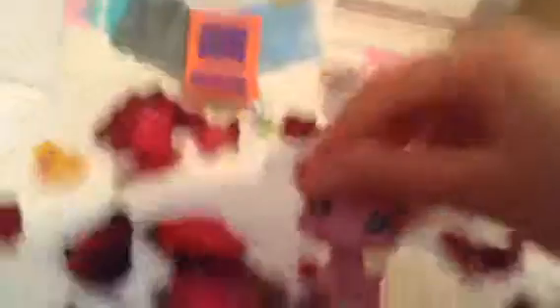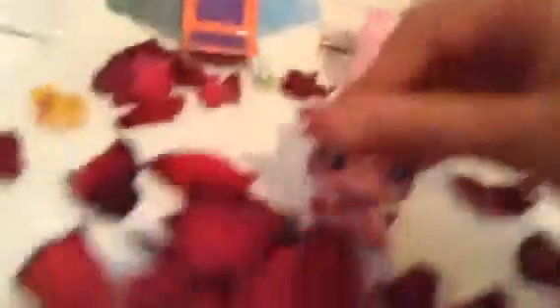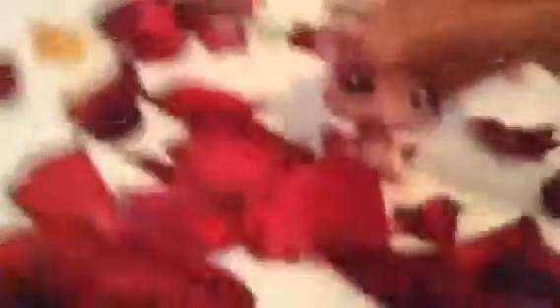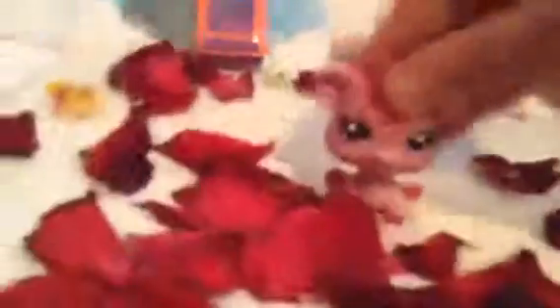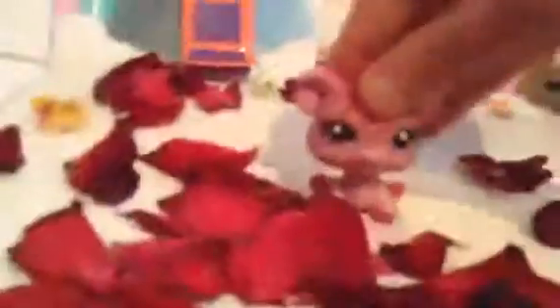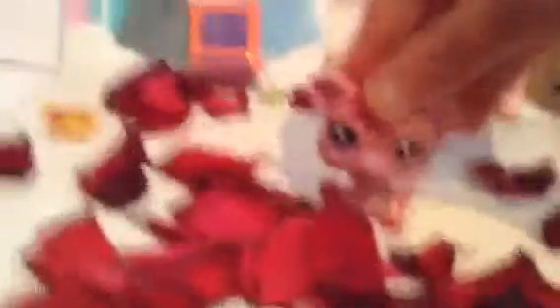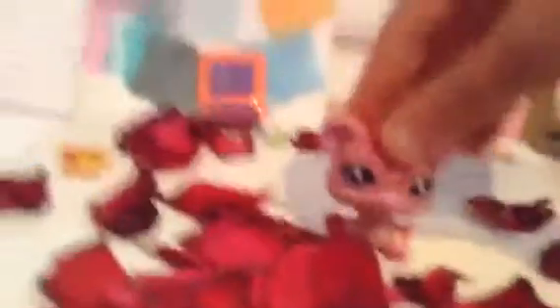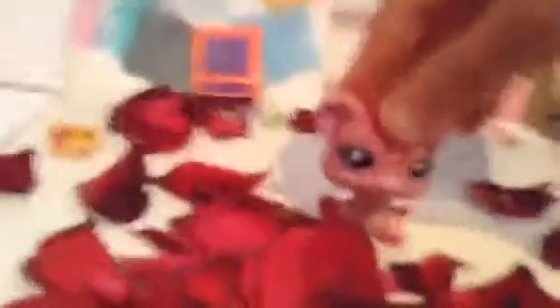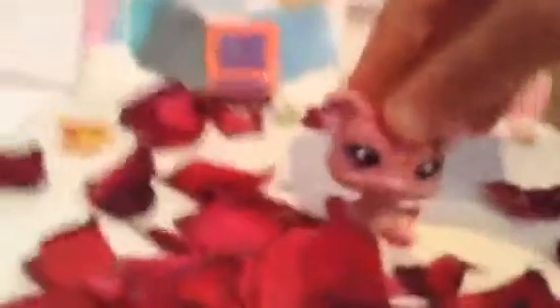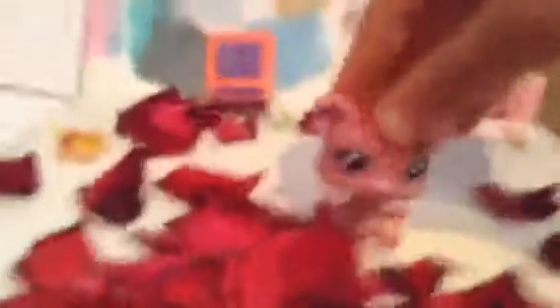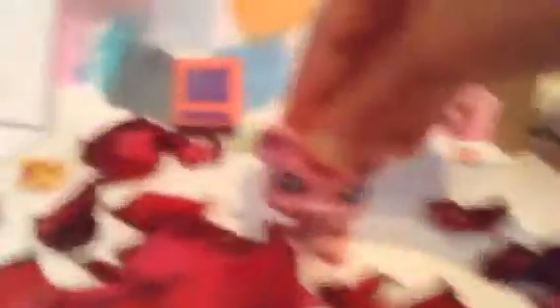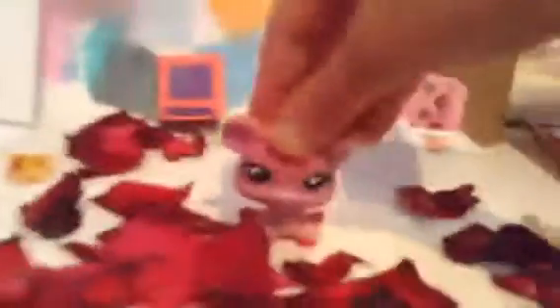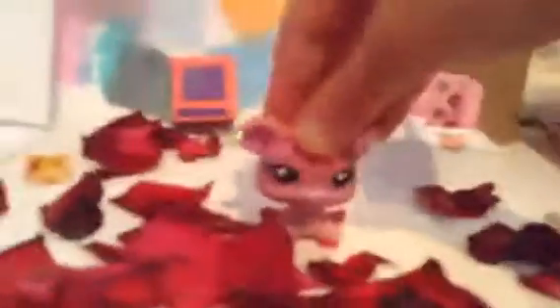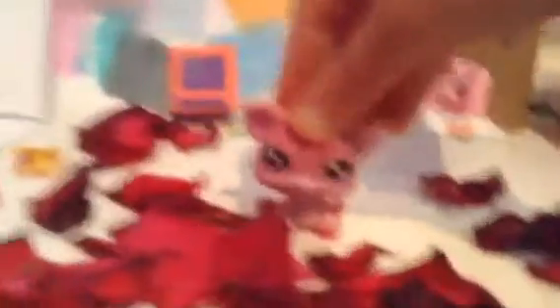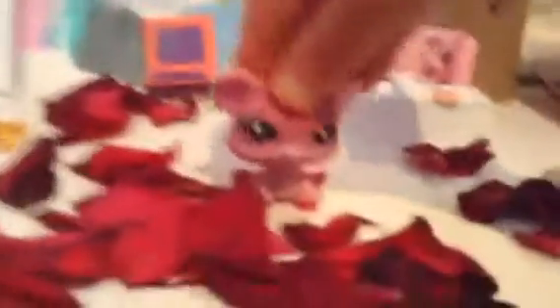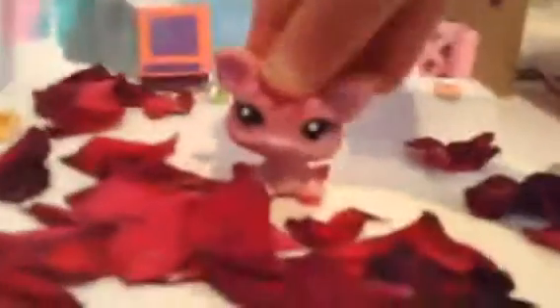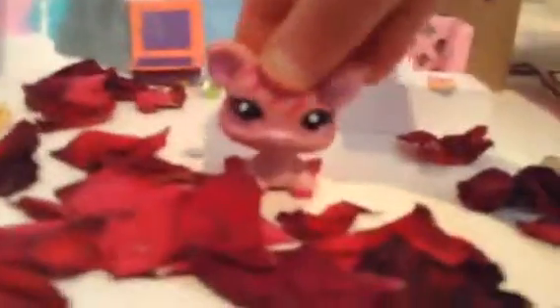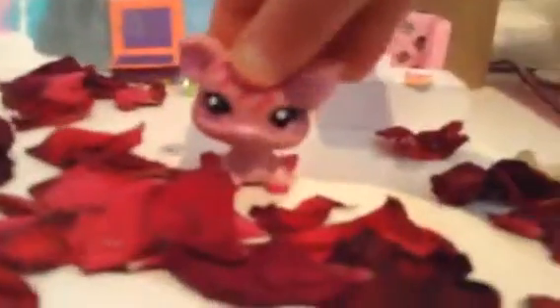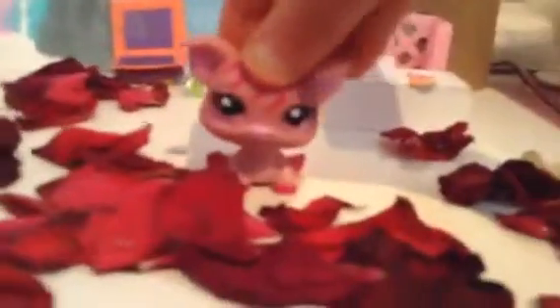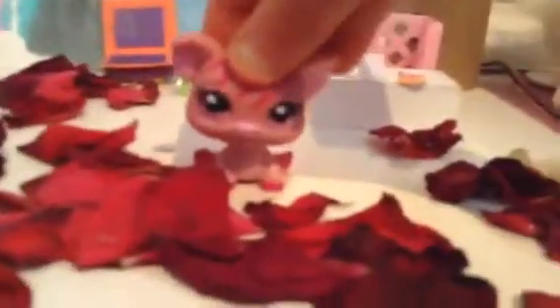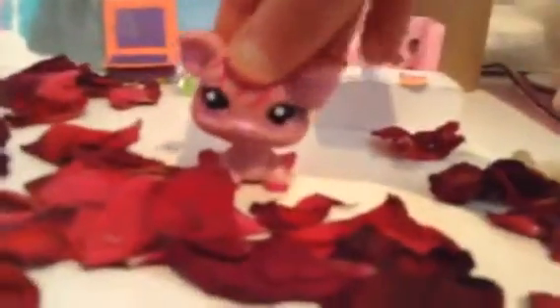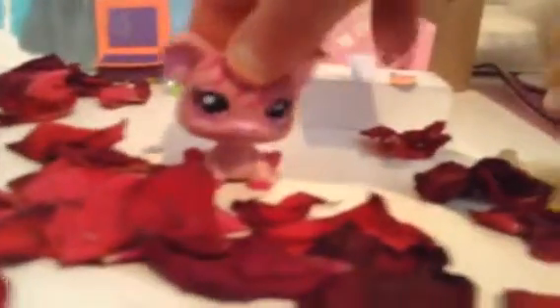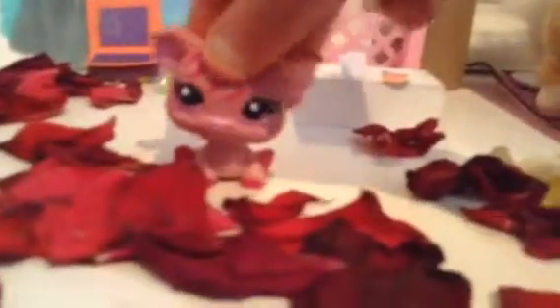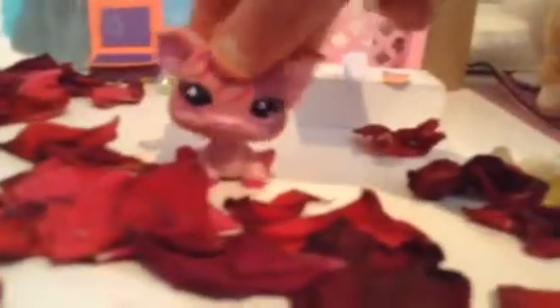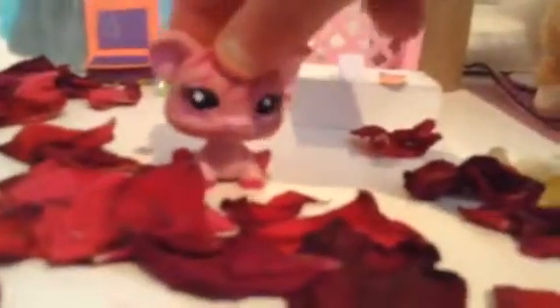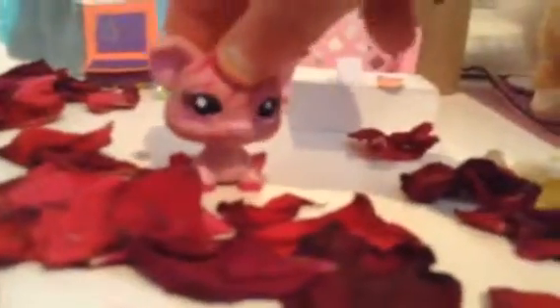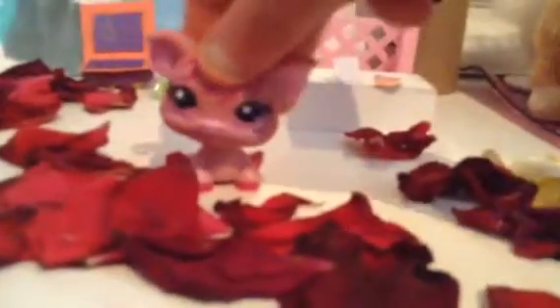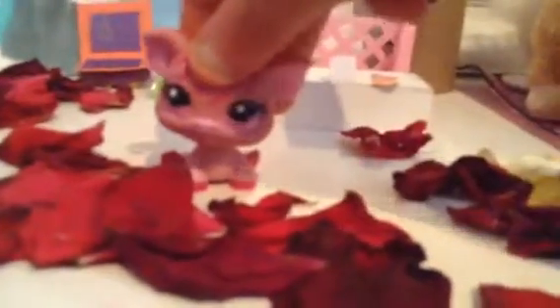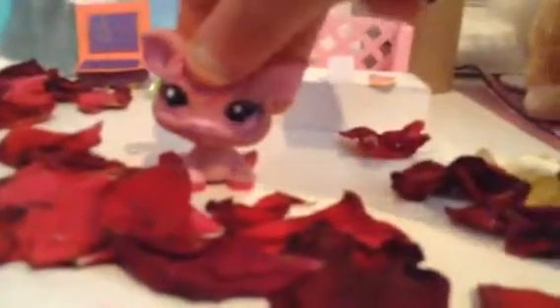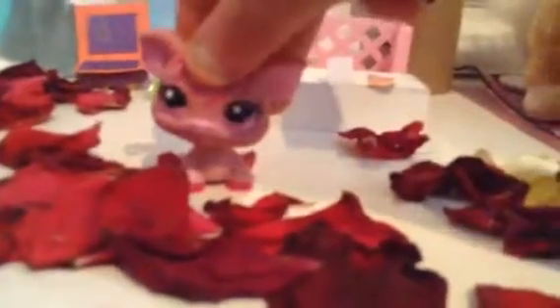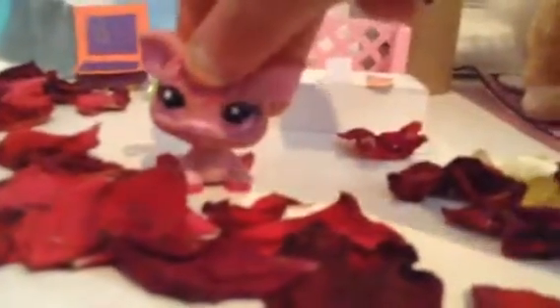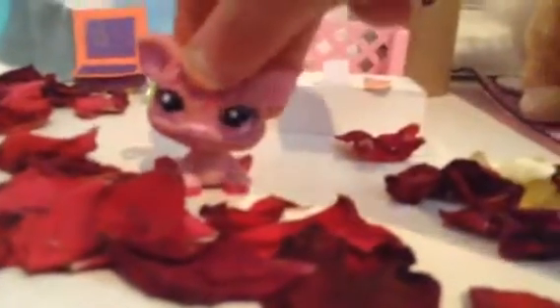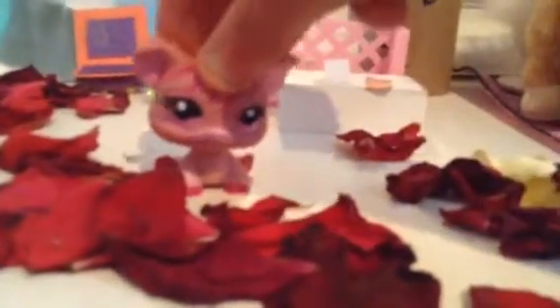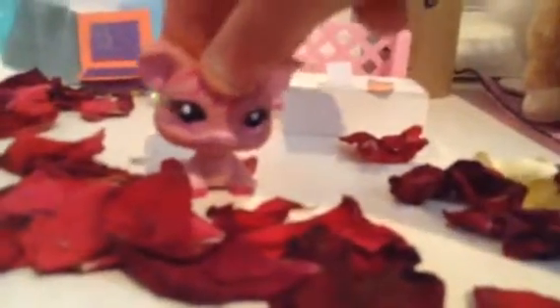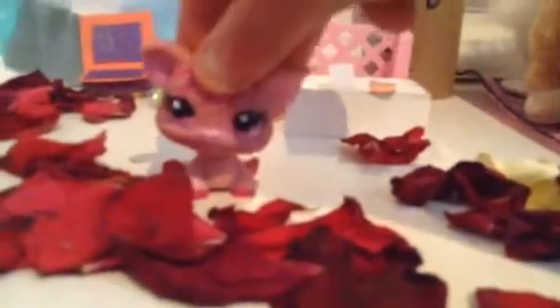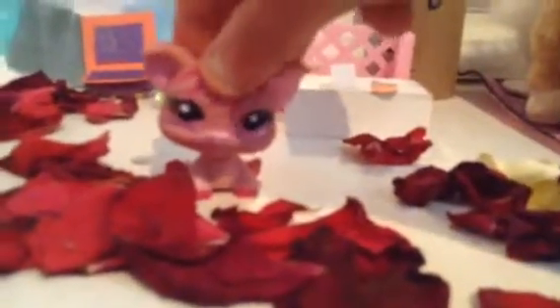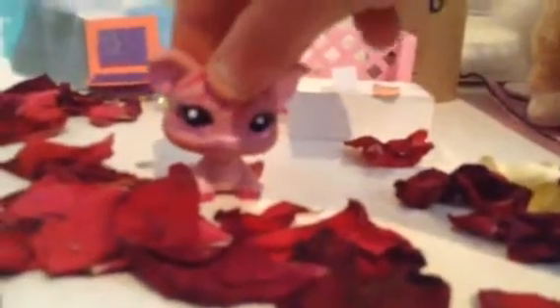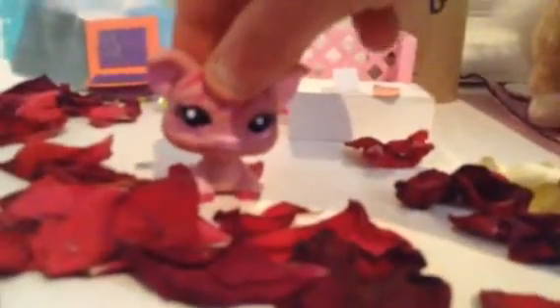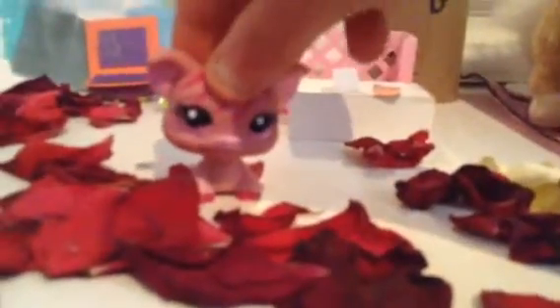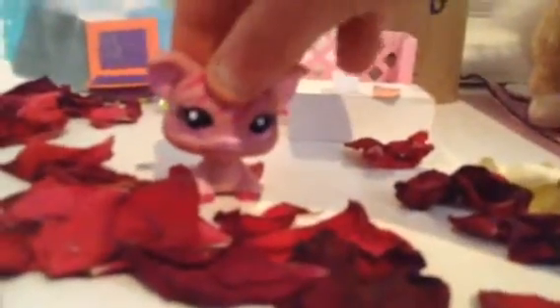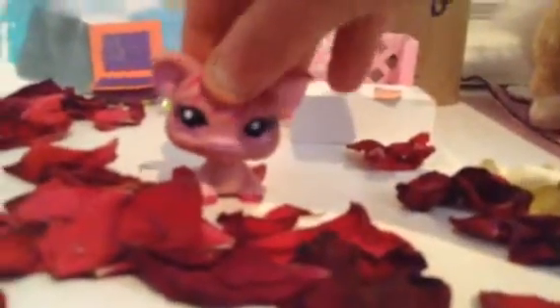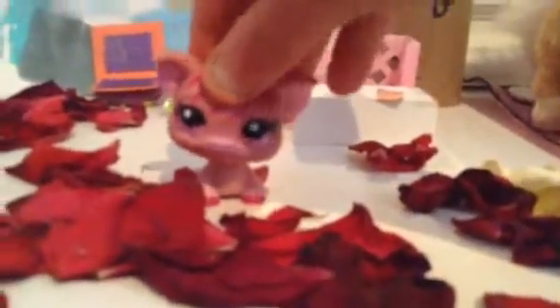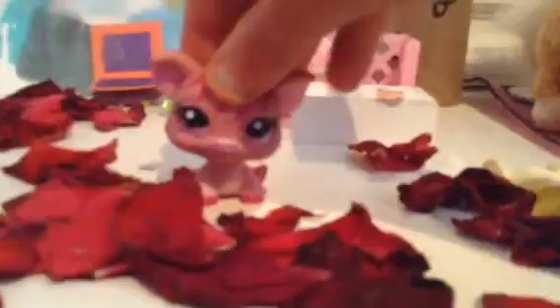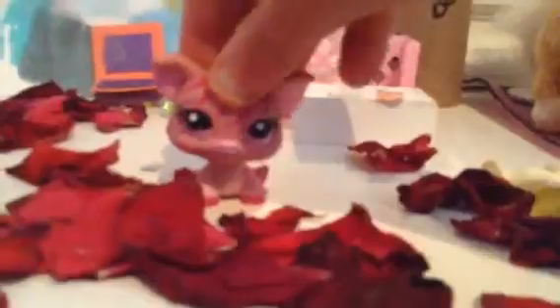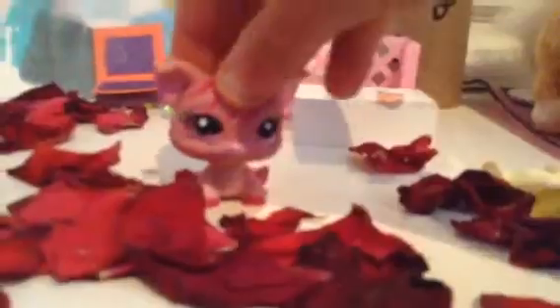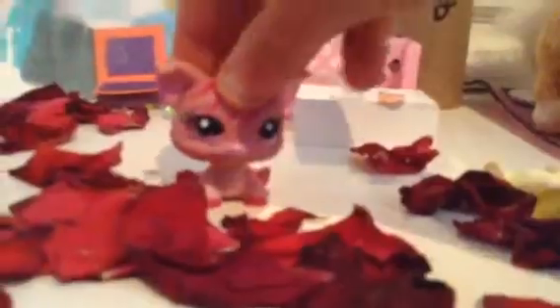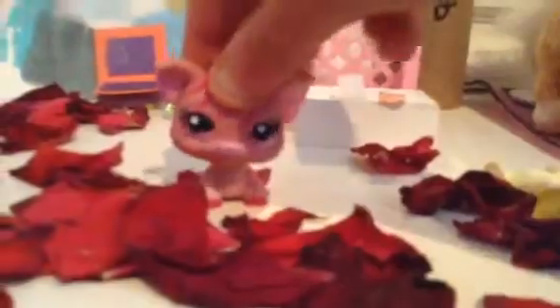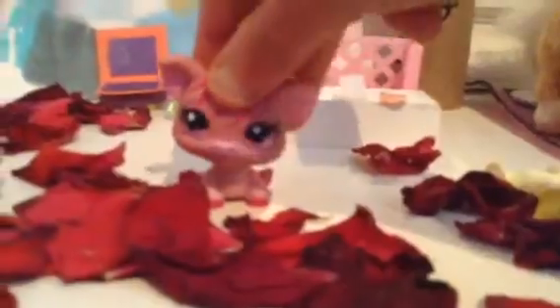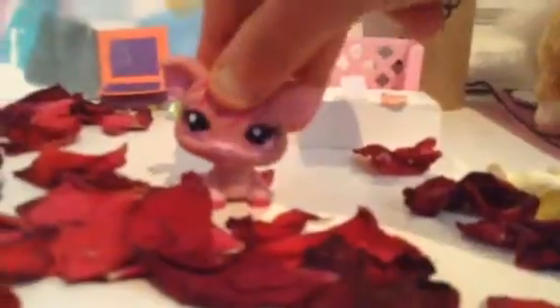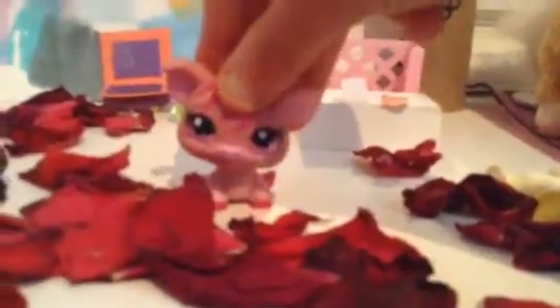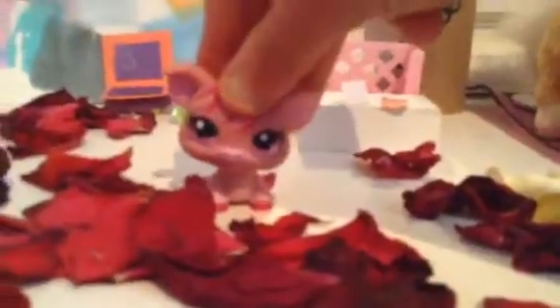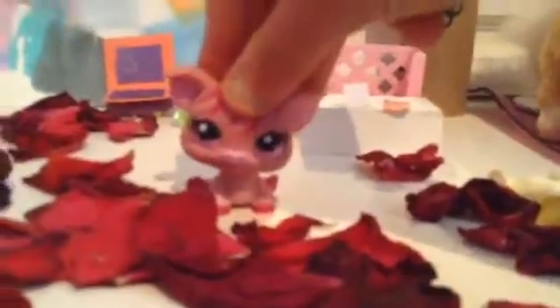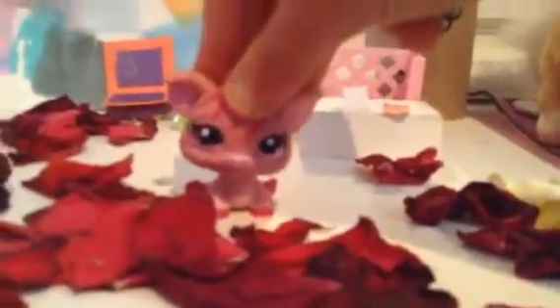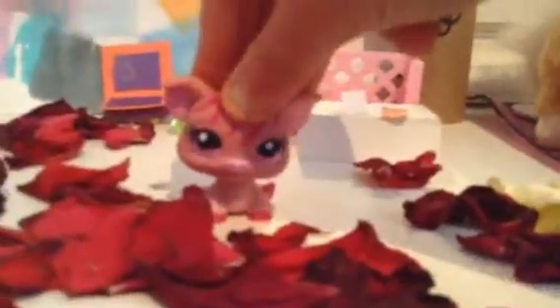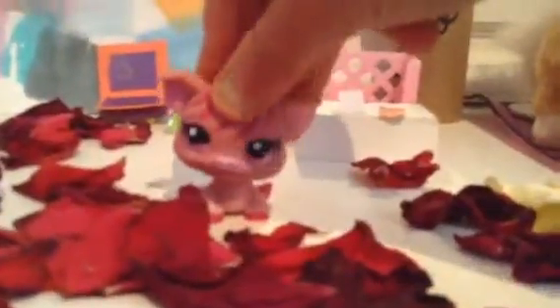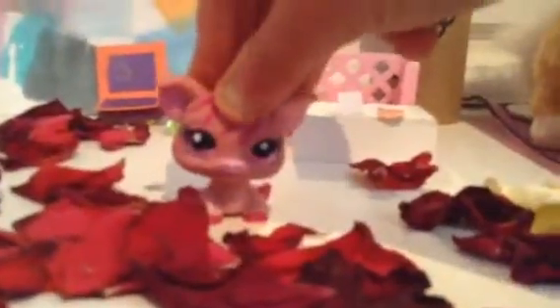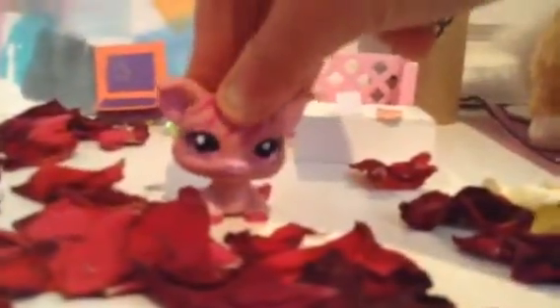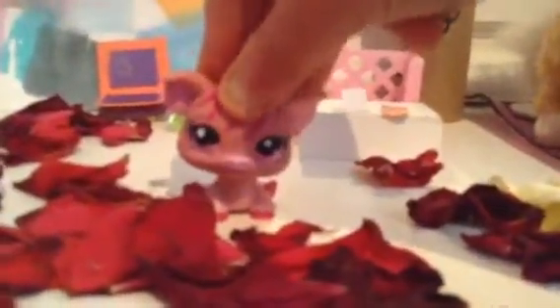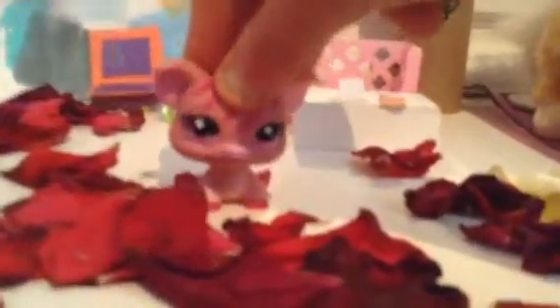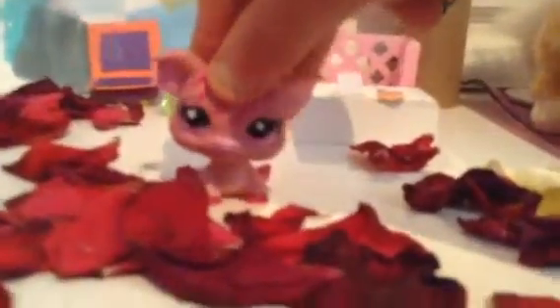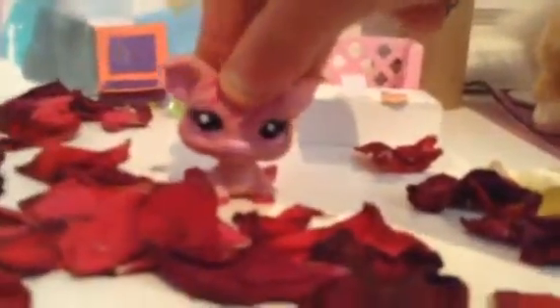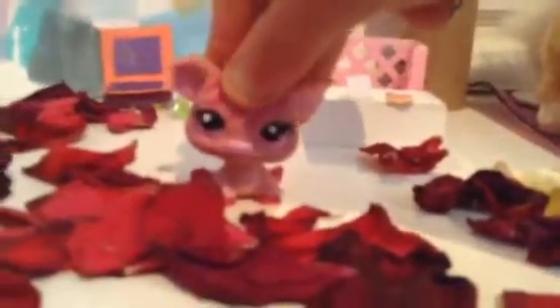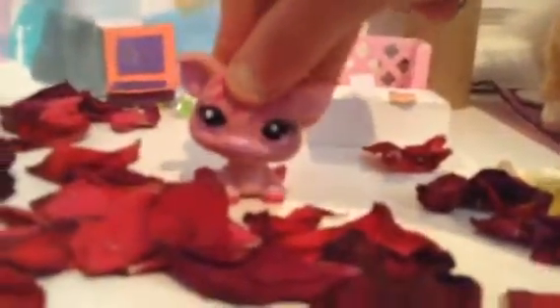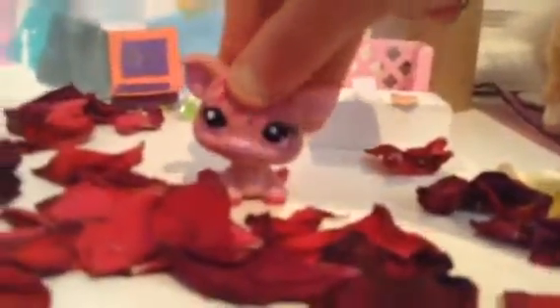Hello guys, and today I'm going to be showing you the whole campus of LPS, Worst Summer Camp Ever, after three years.